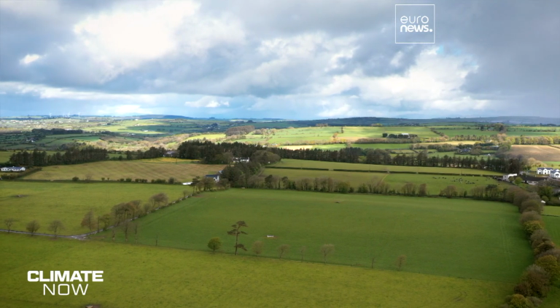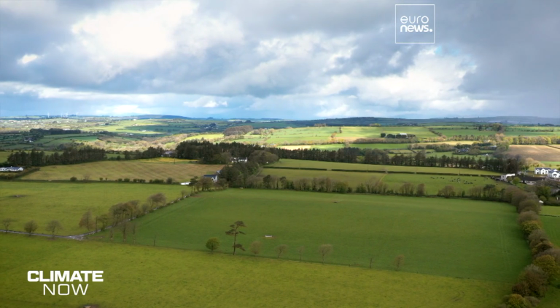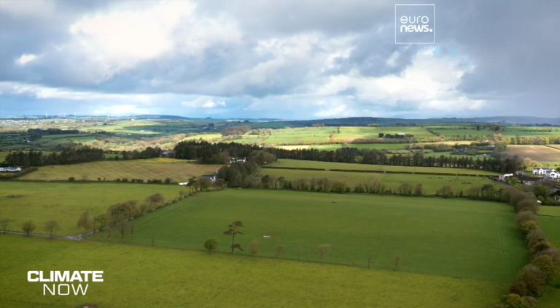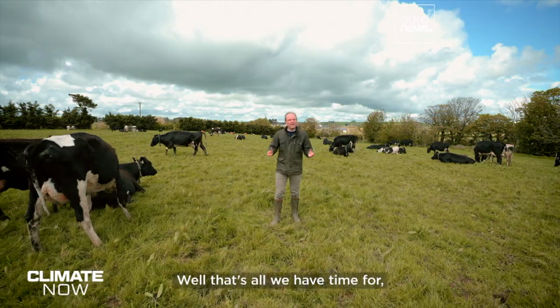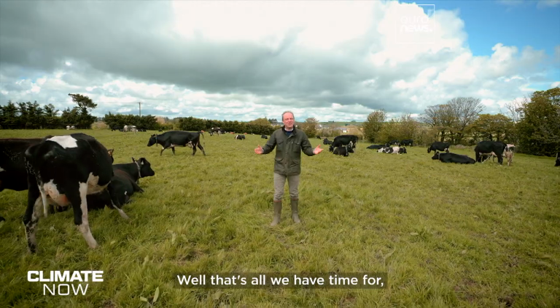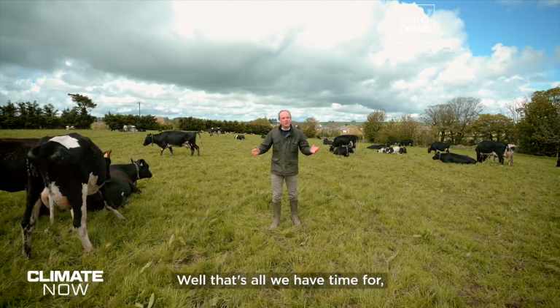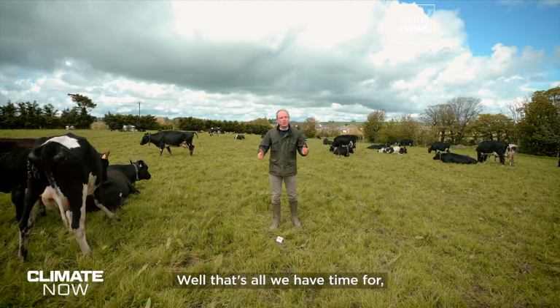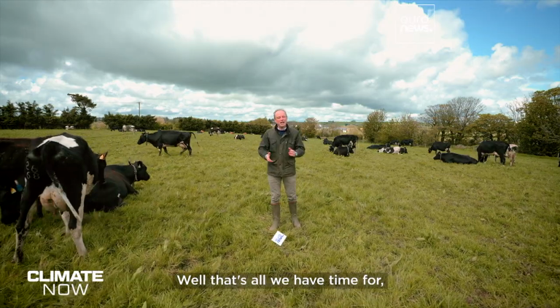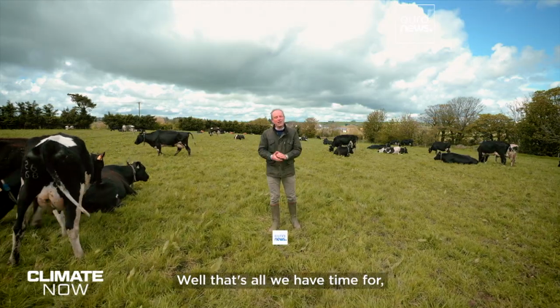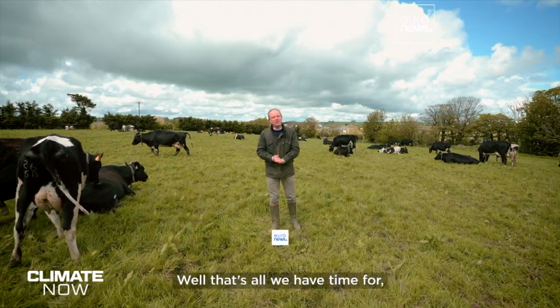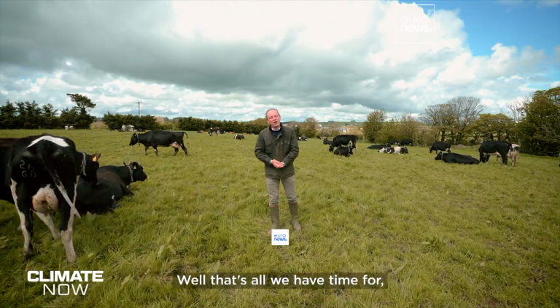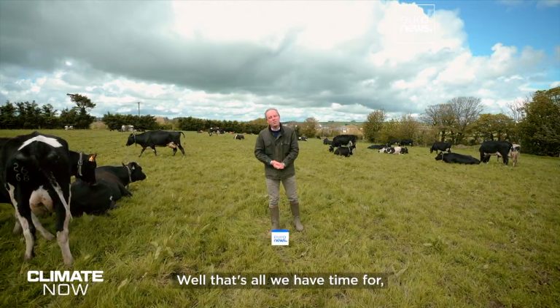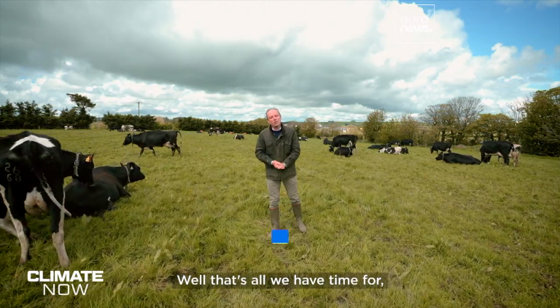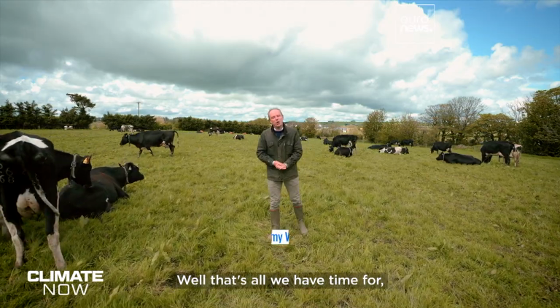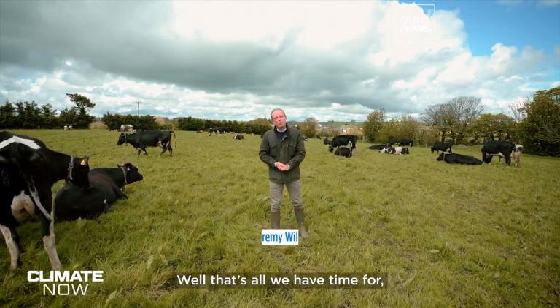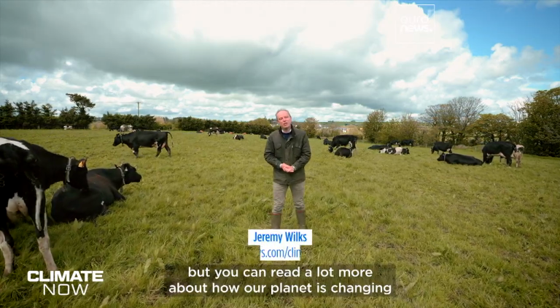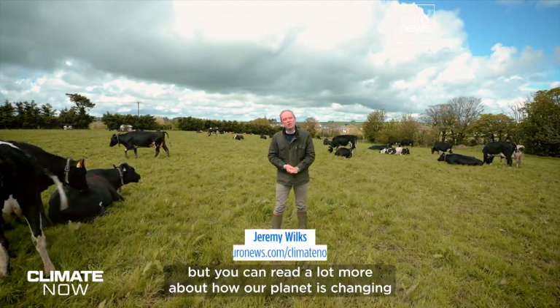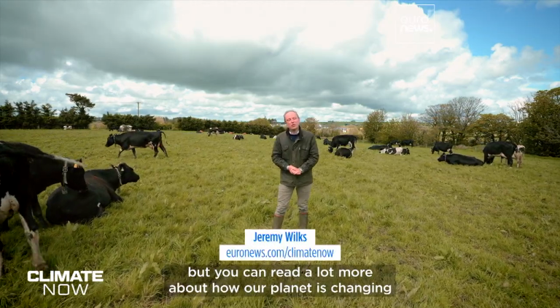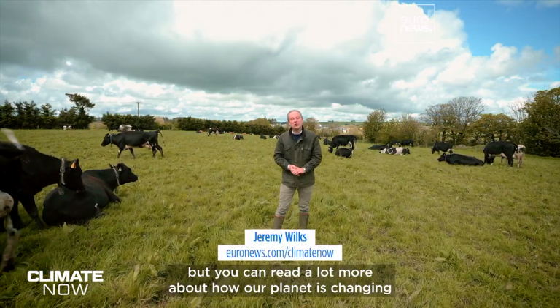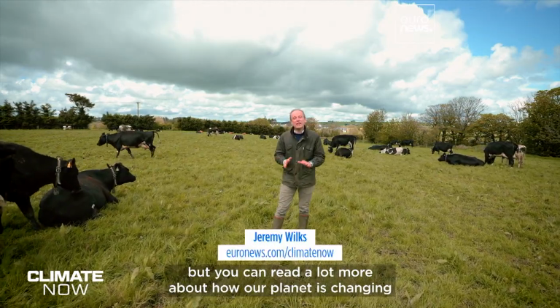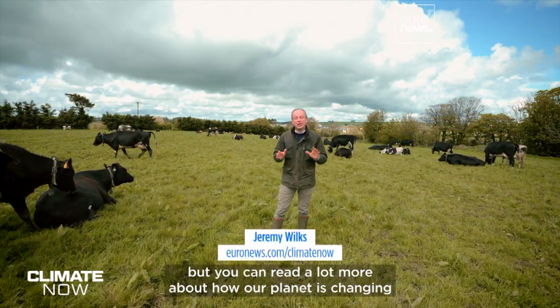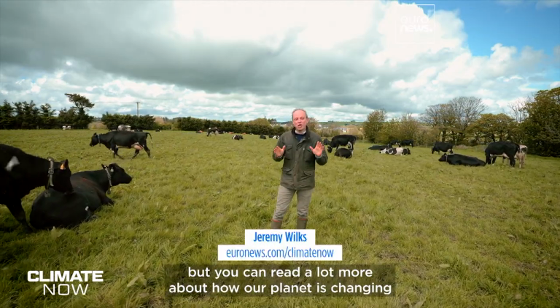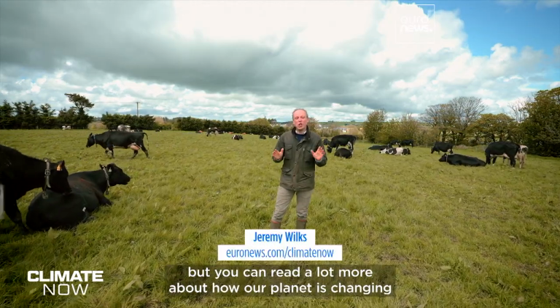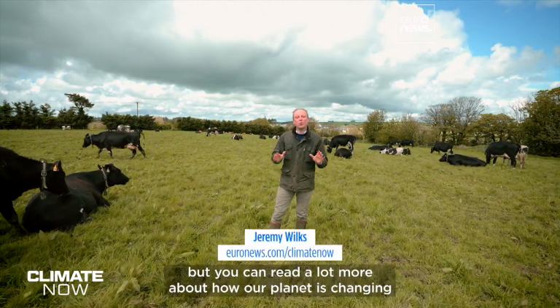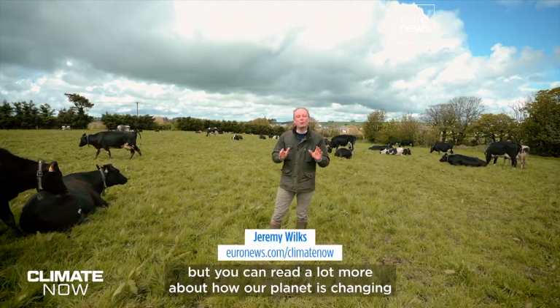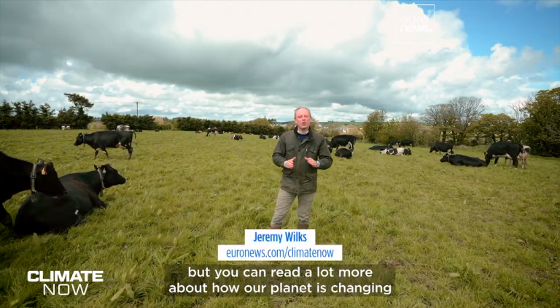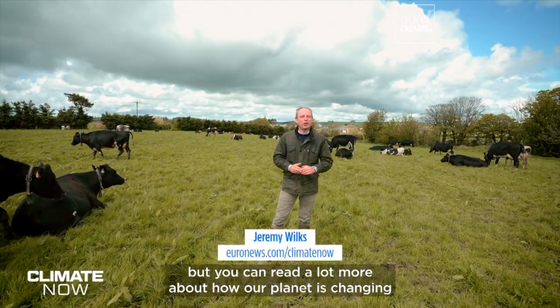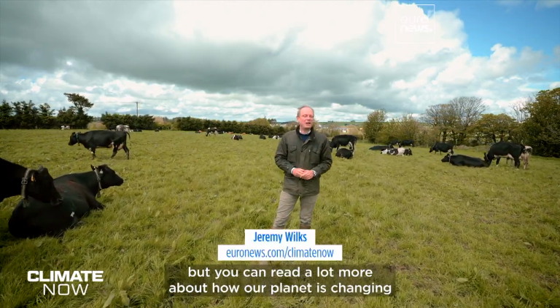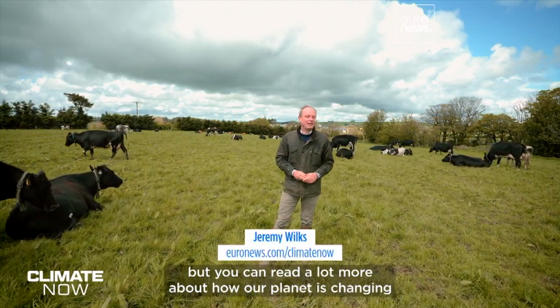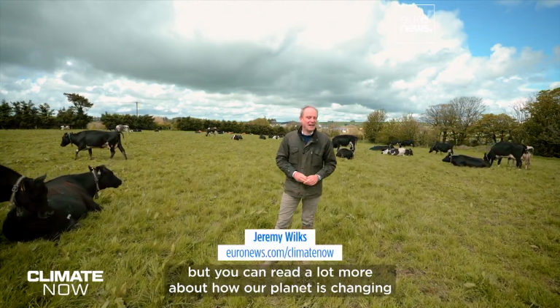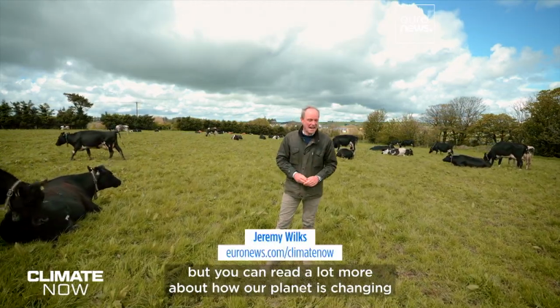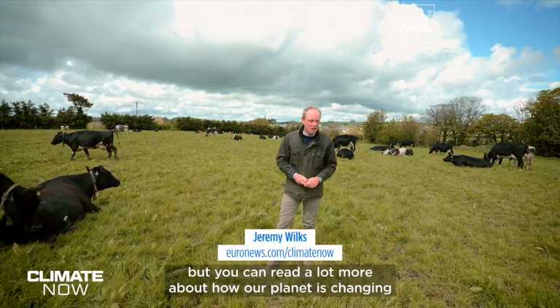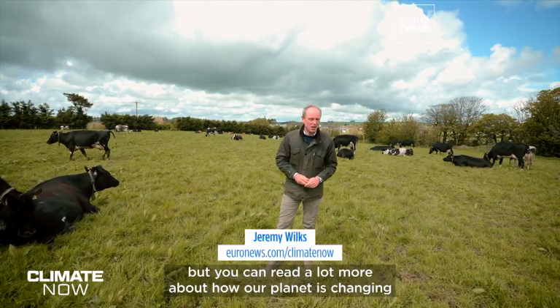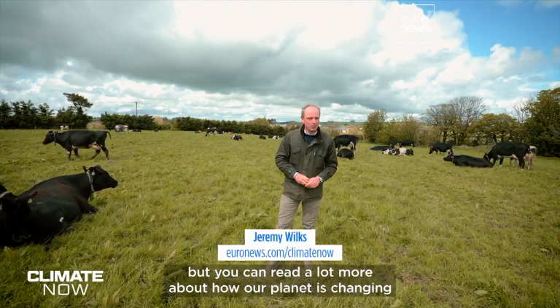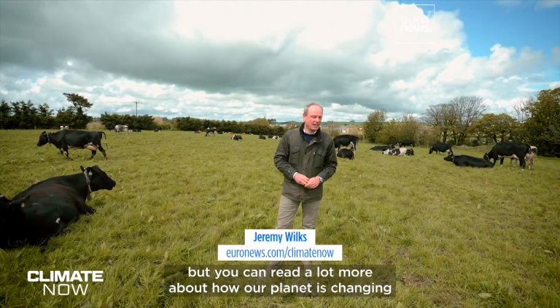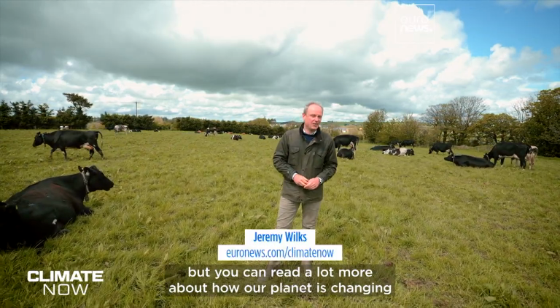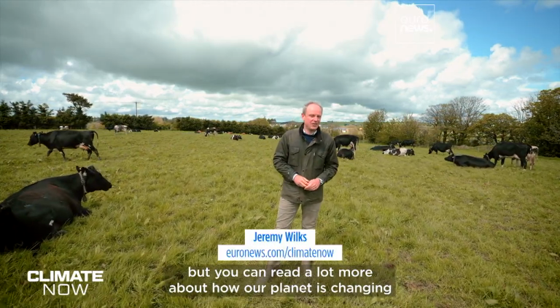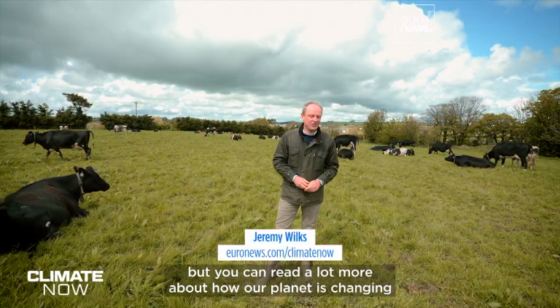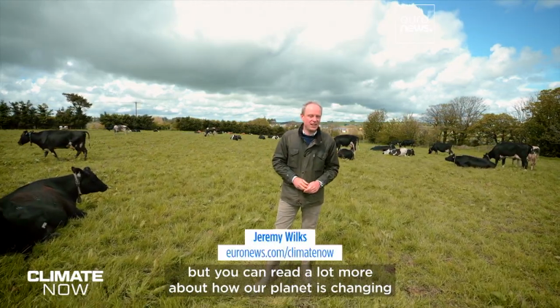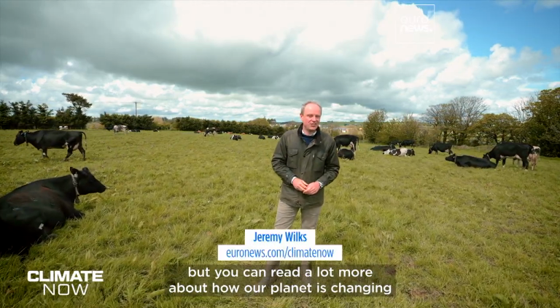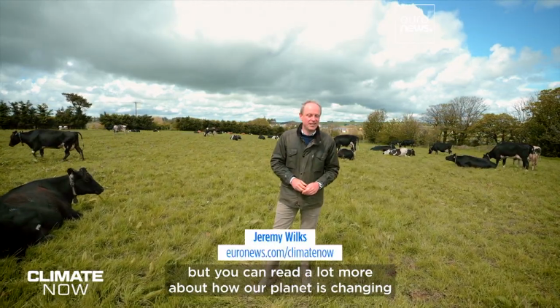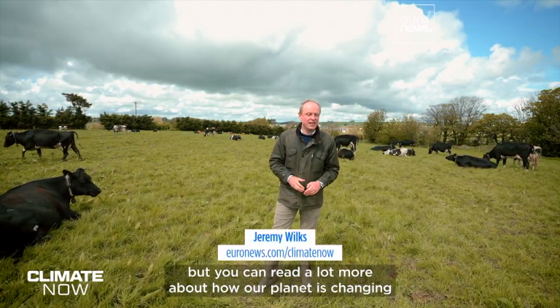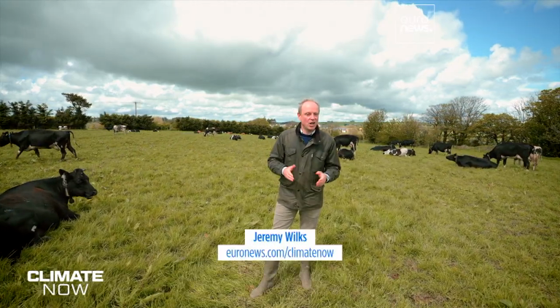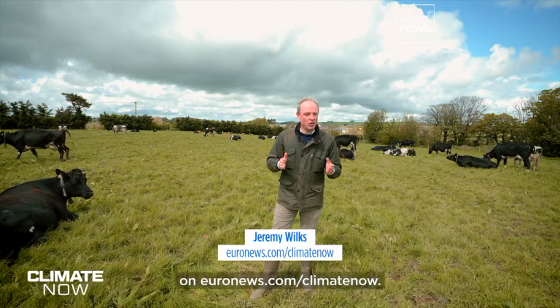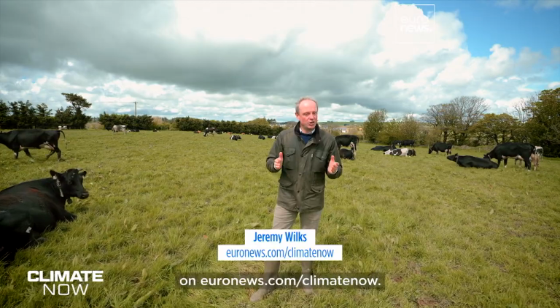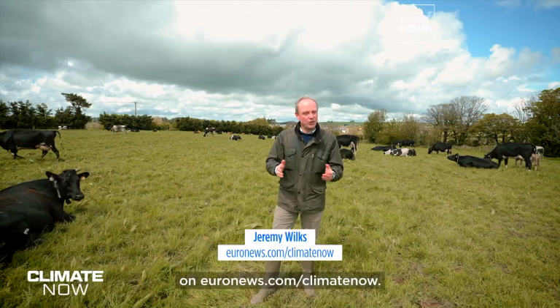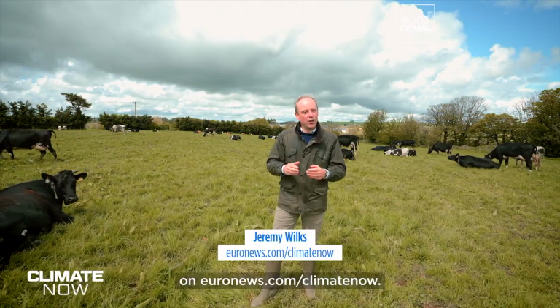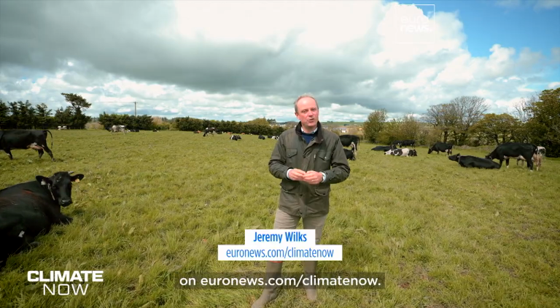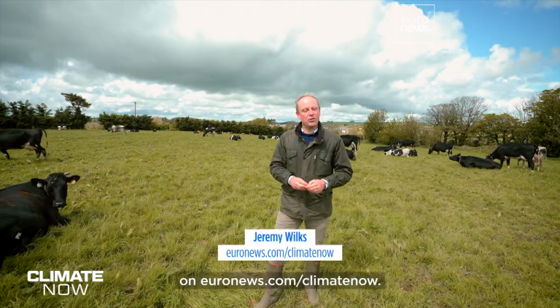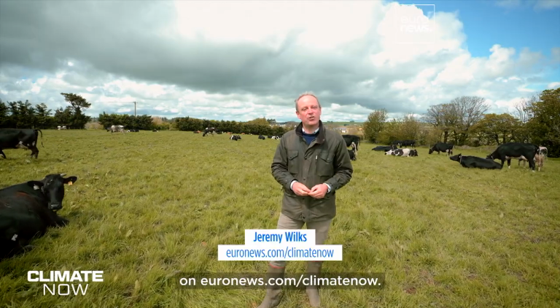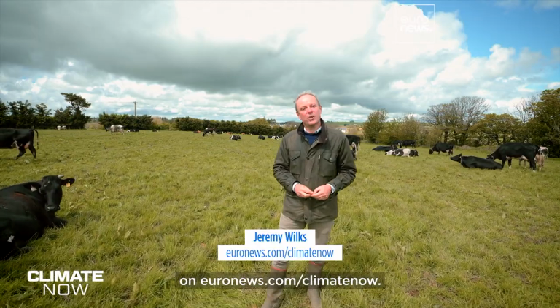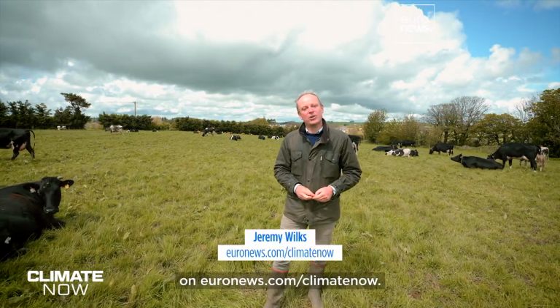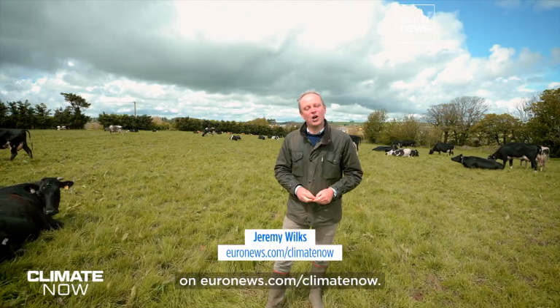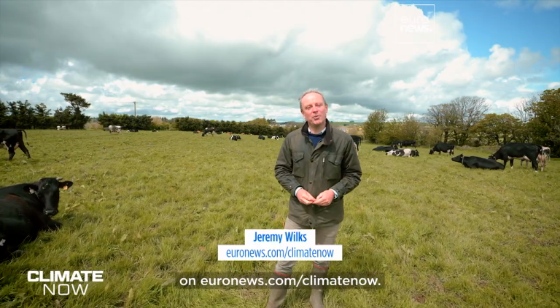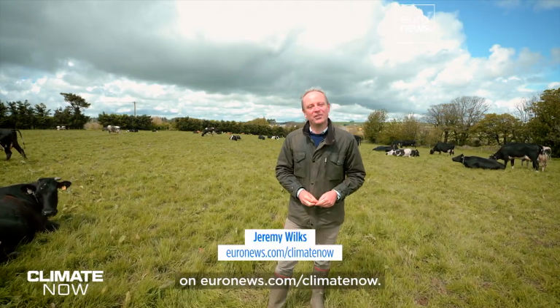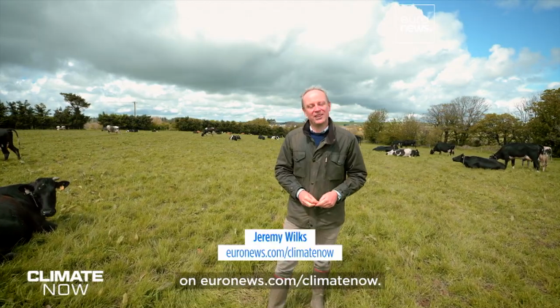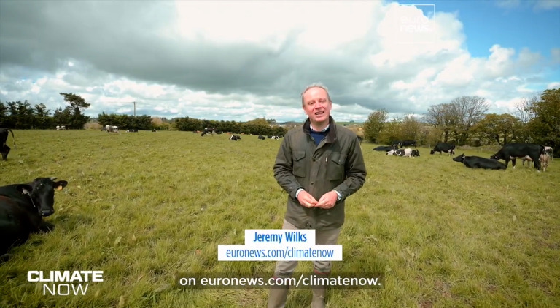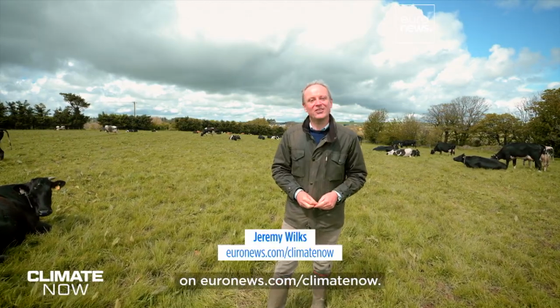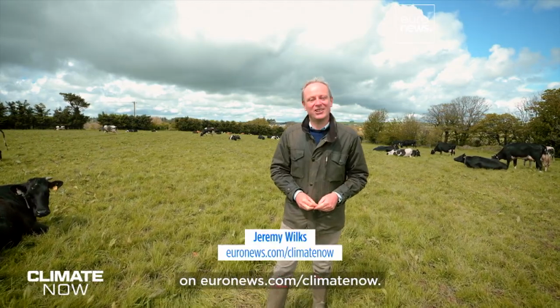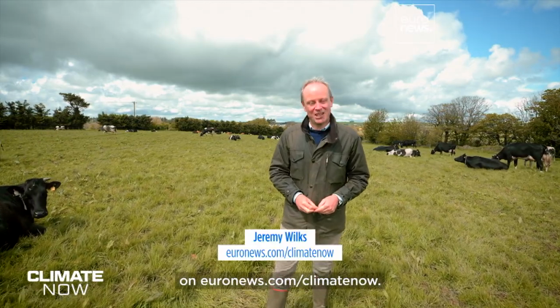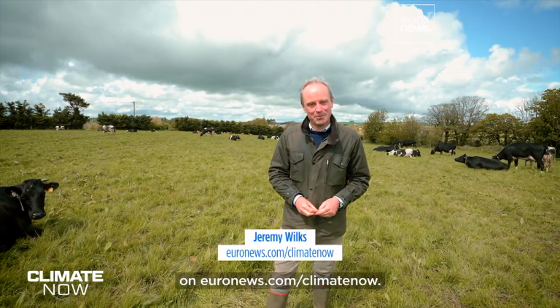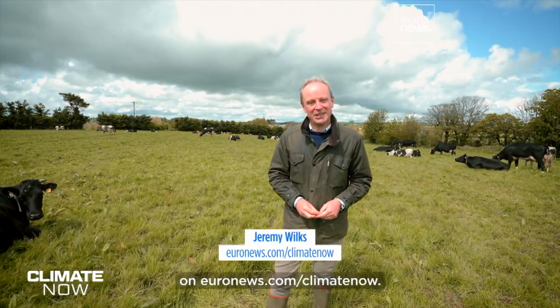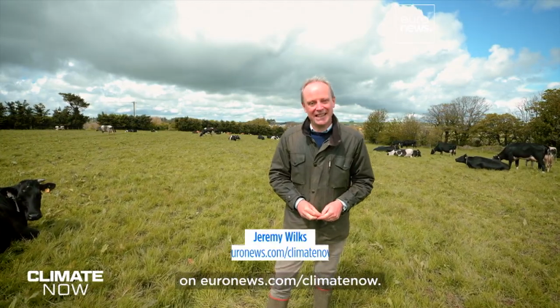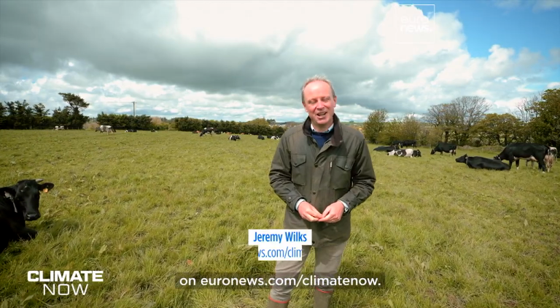Well, that's all we have time for, but you can read a lot more about how our planet is changing on euronews.com/climate-now. See you next time.